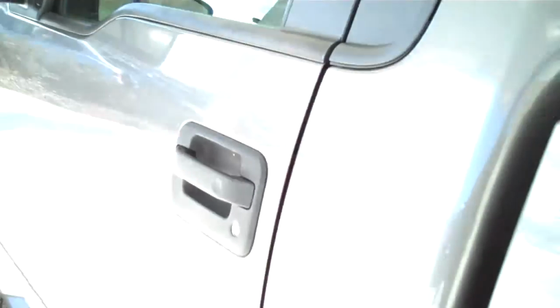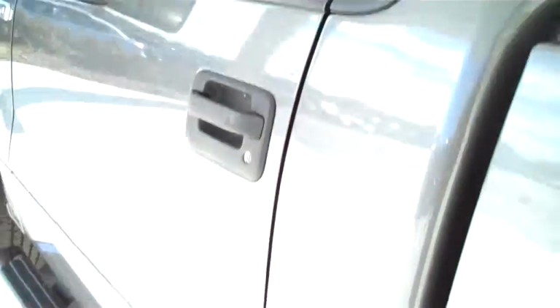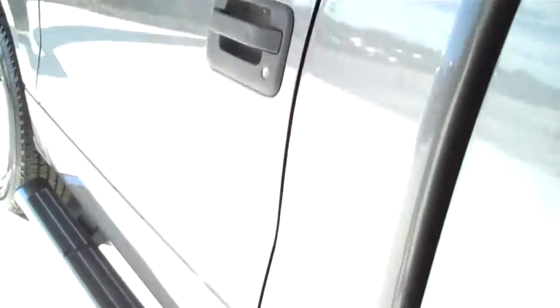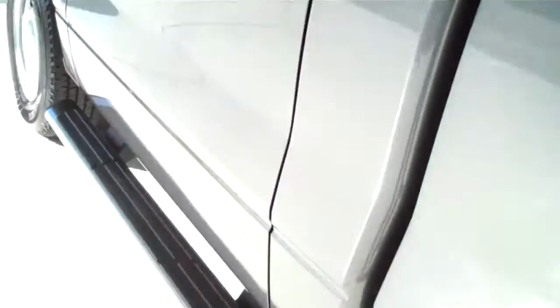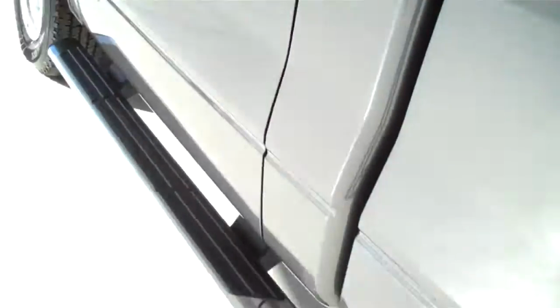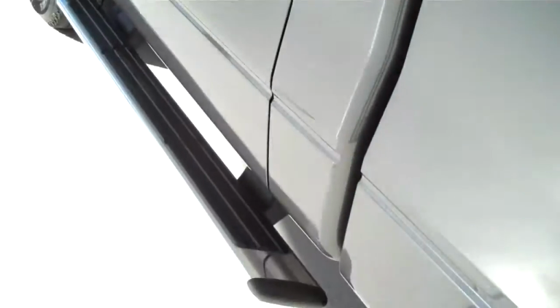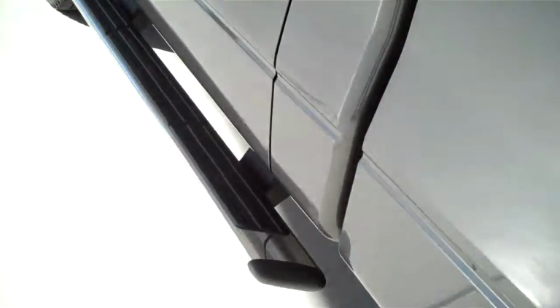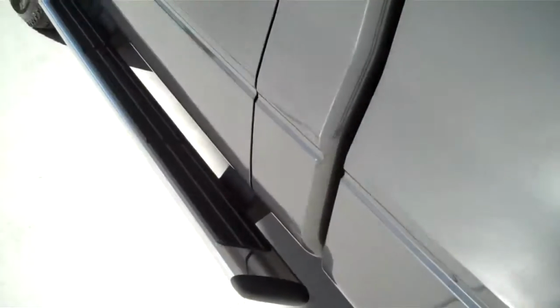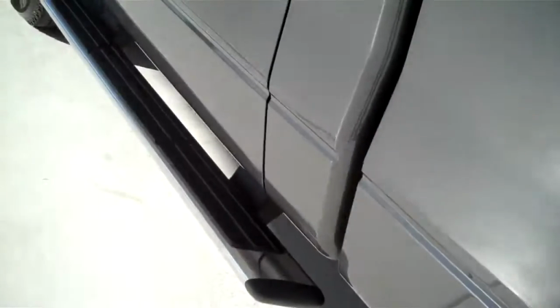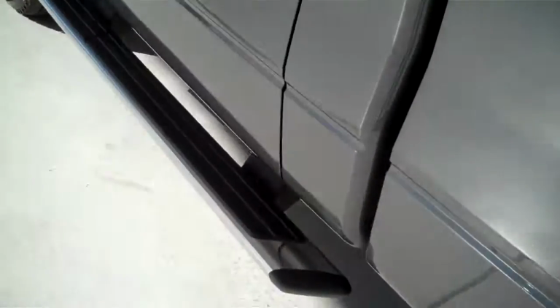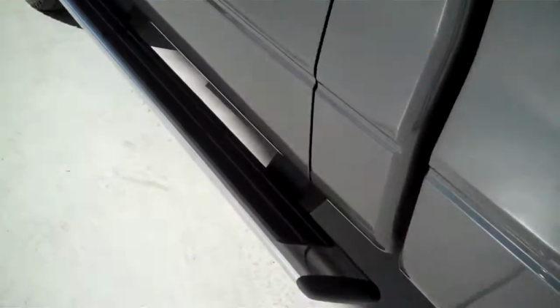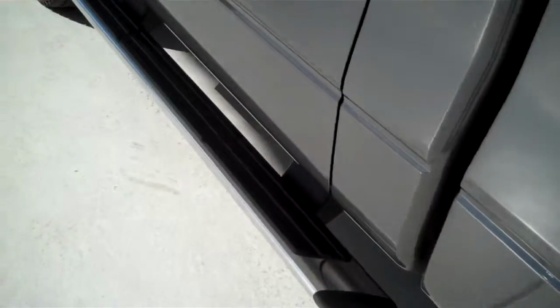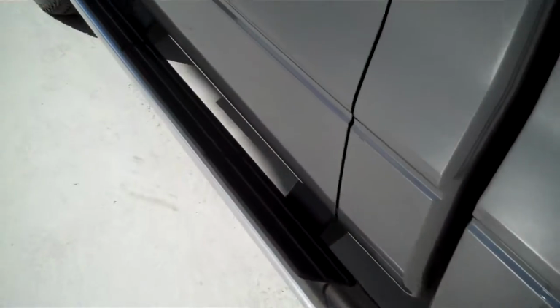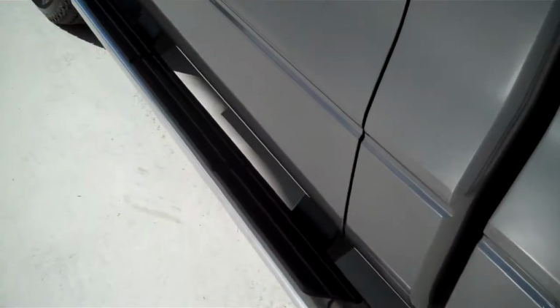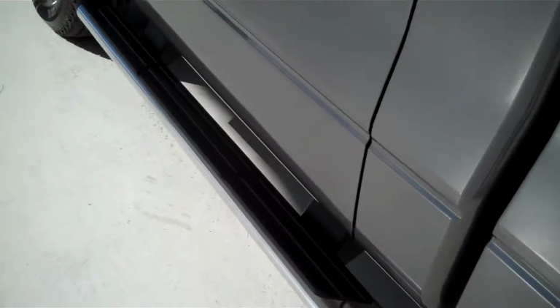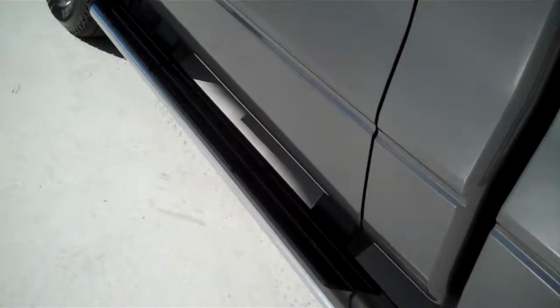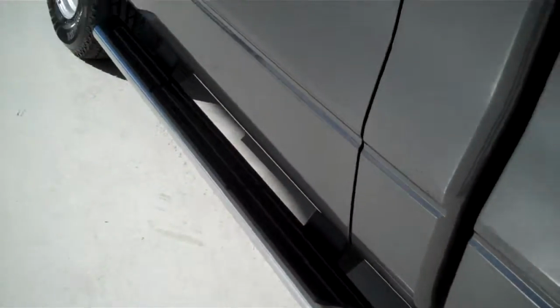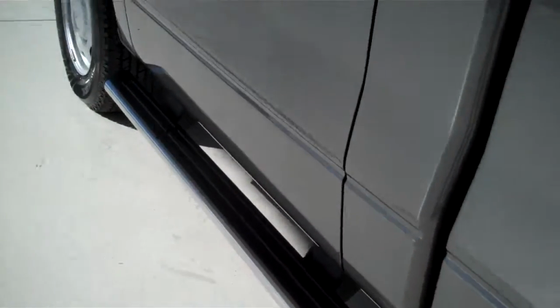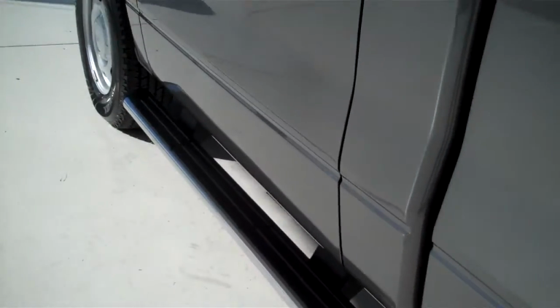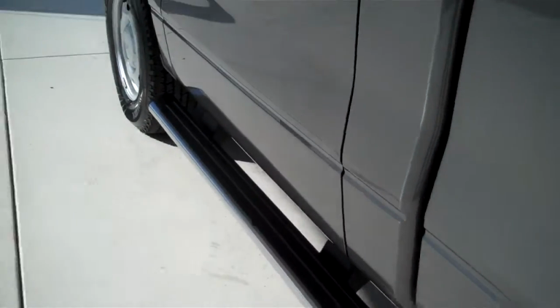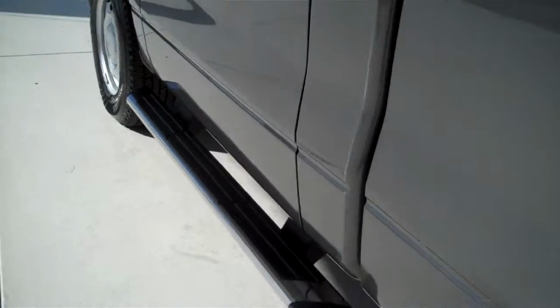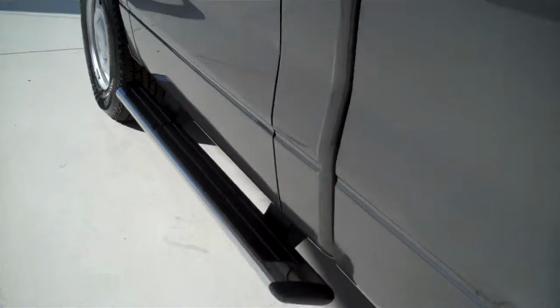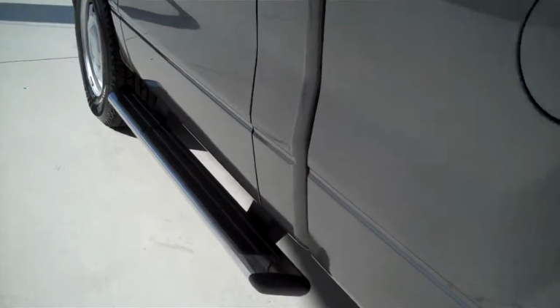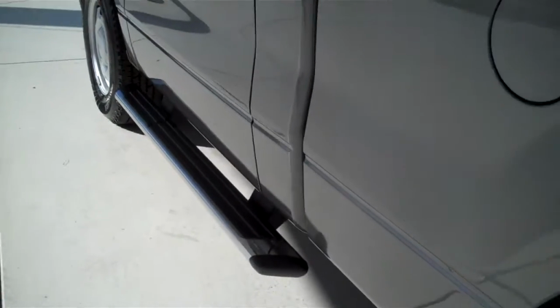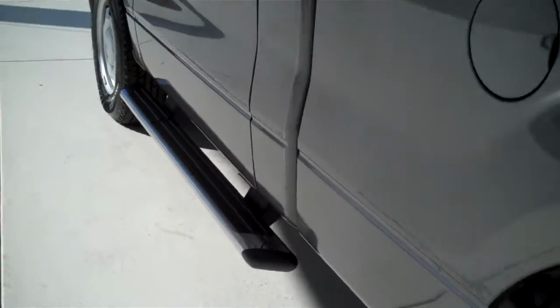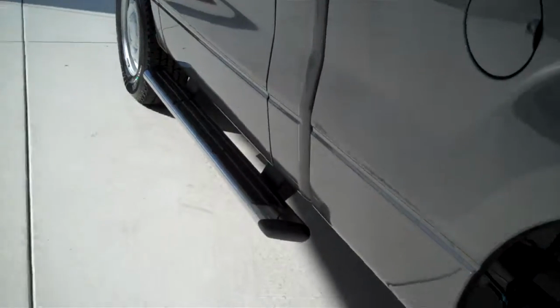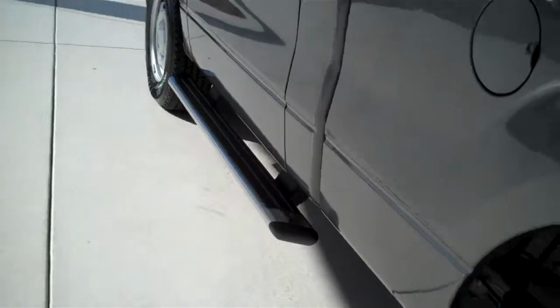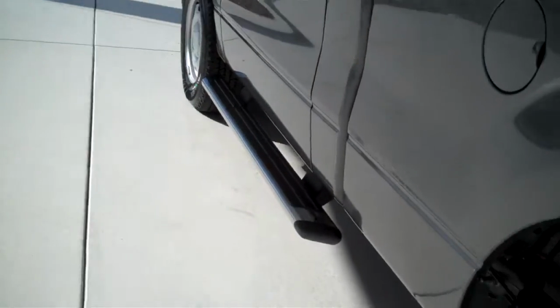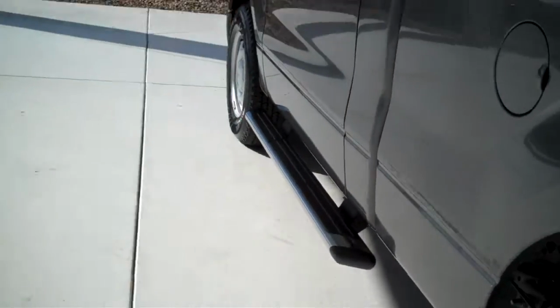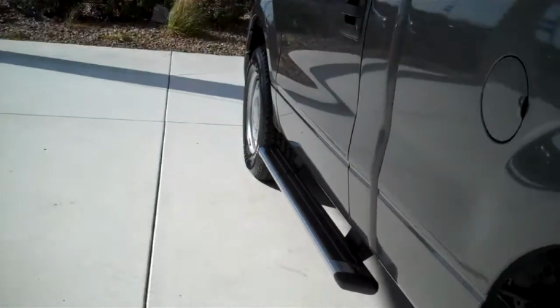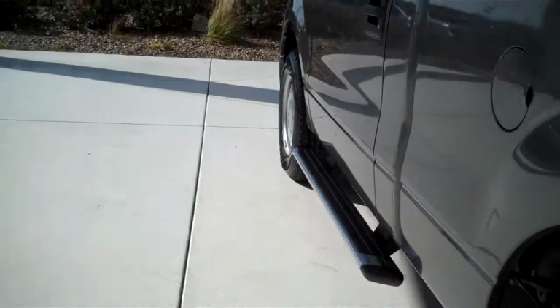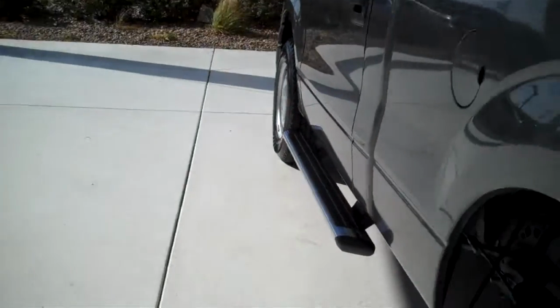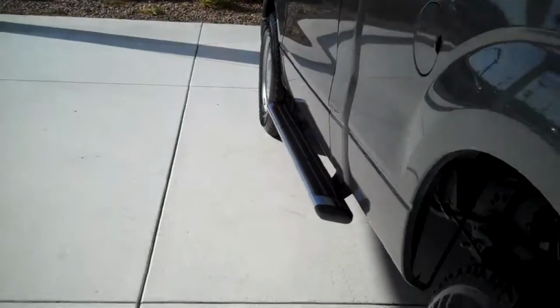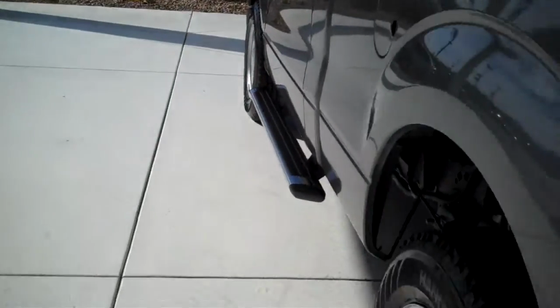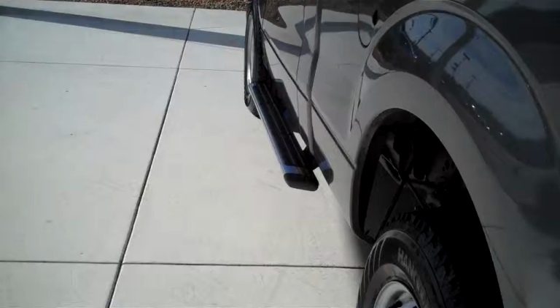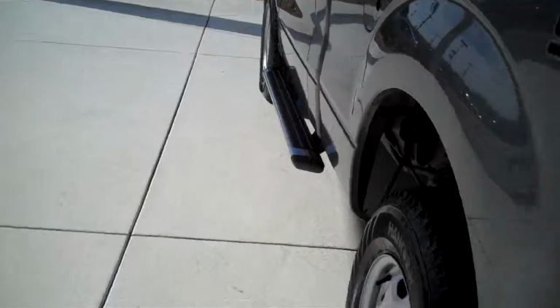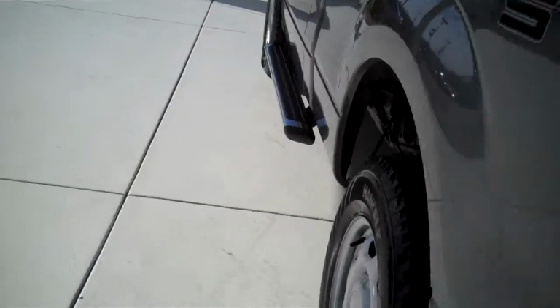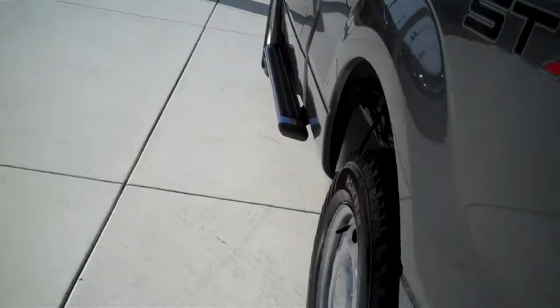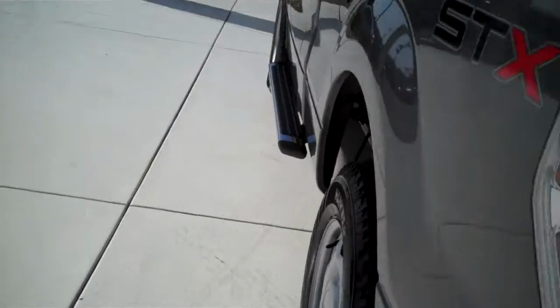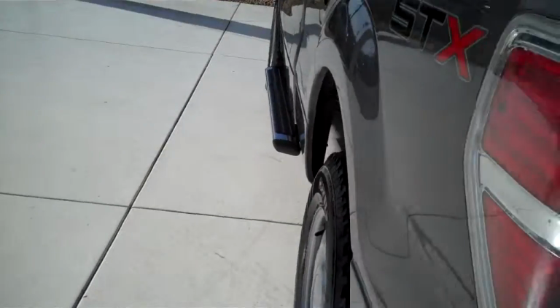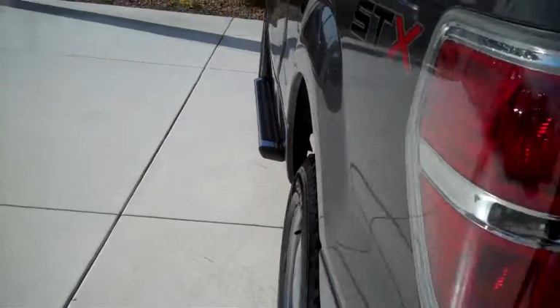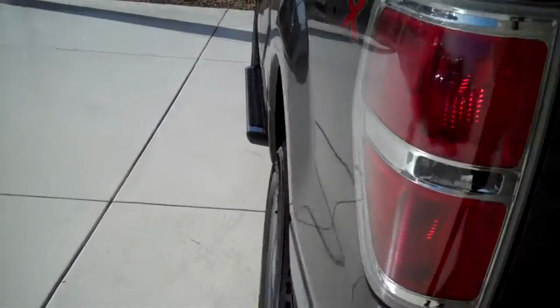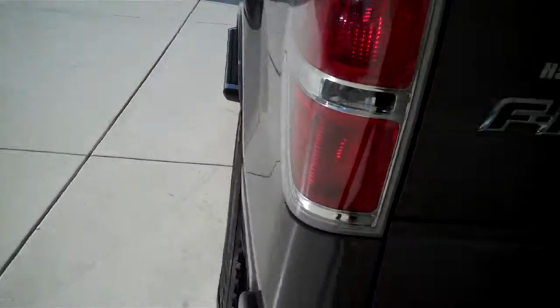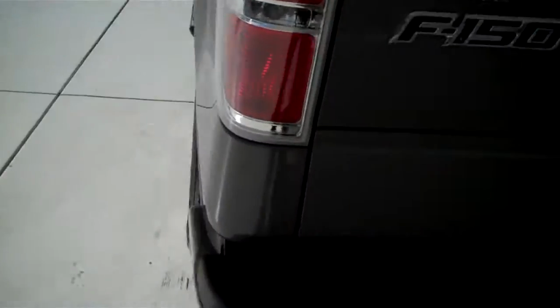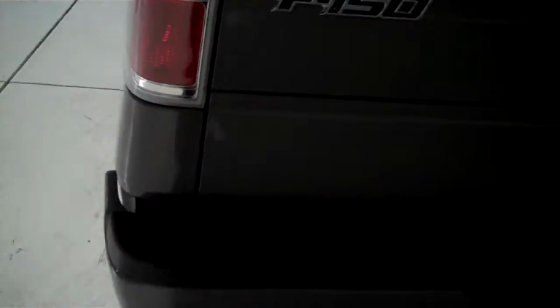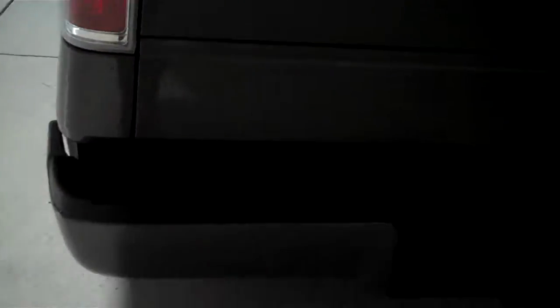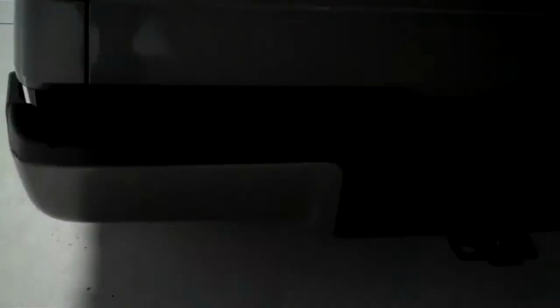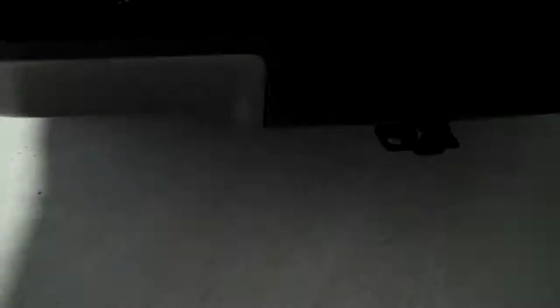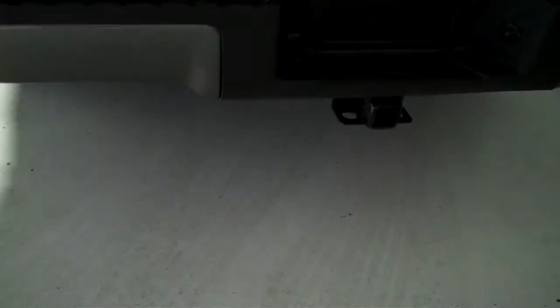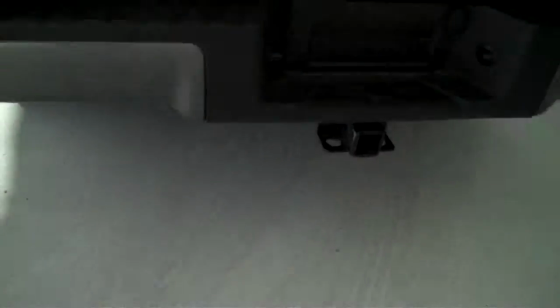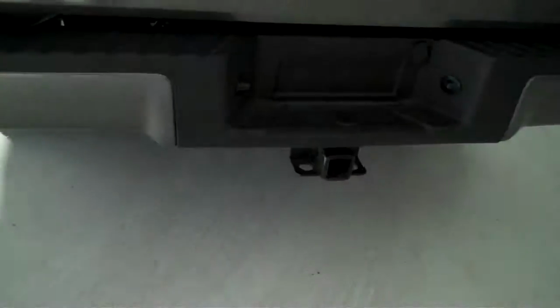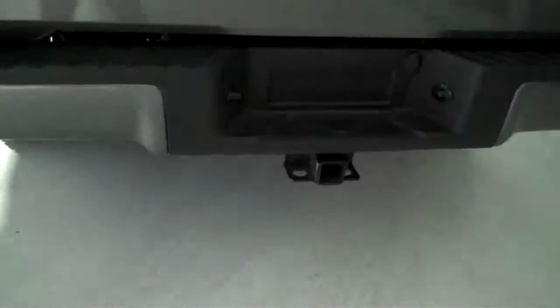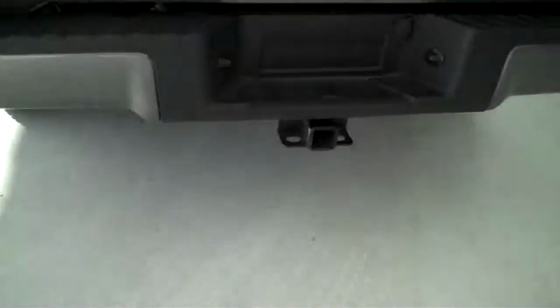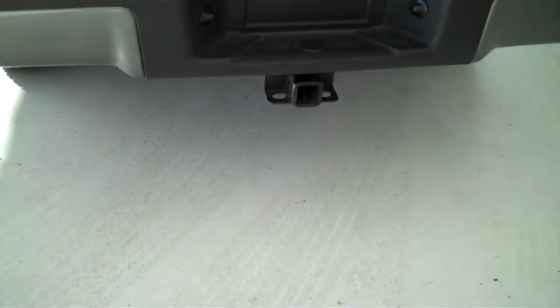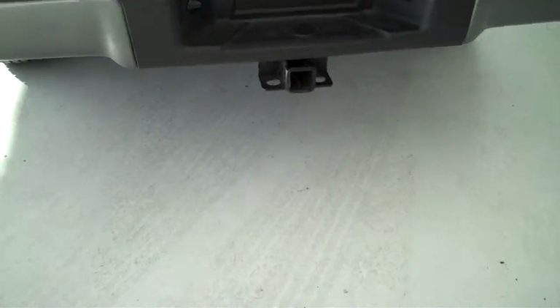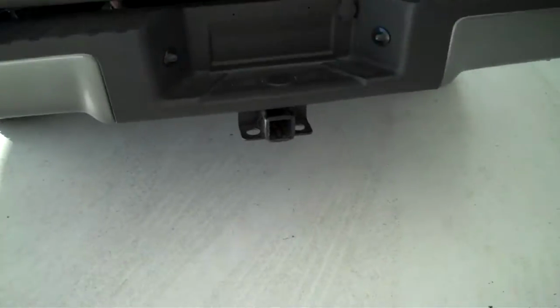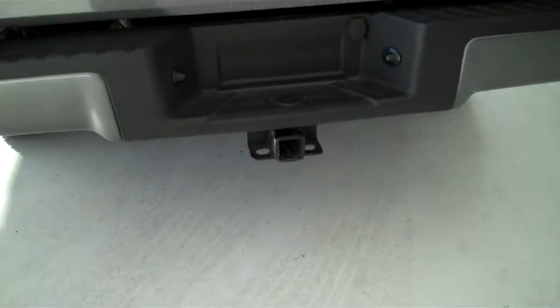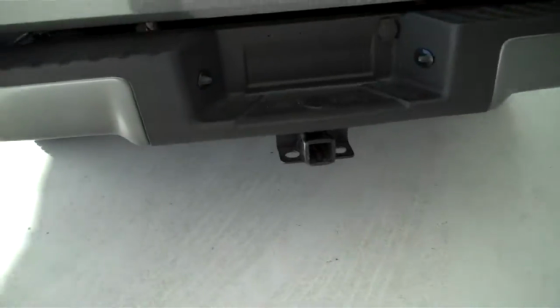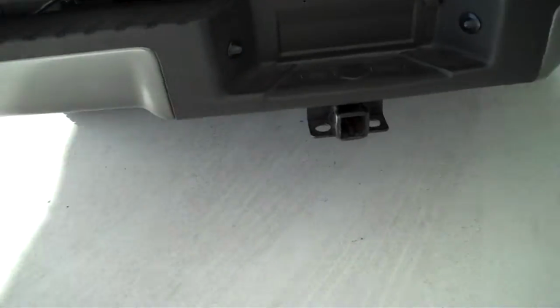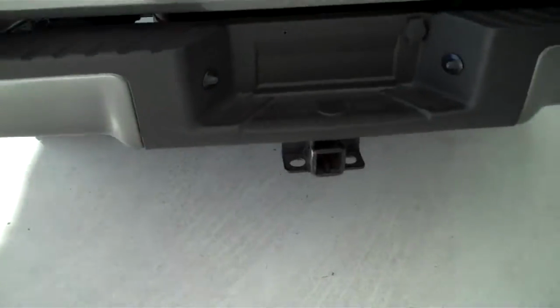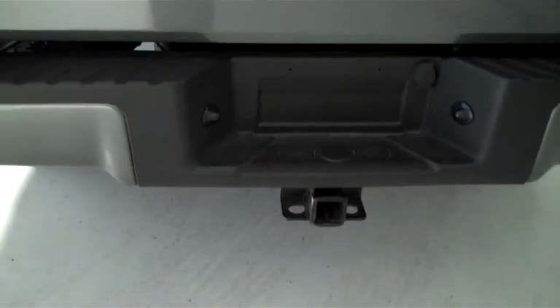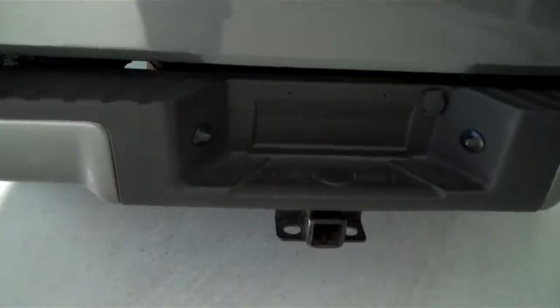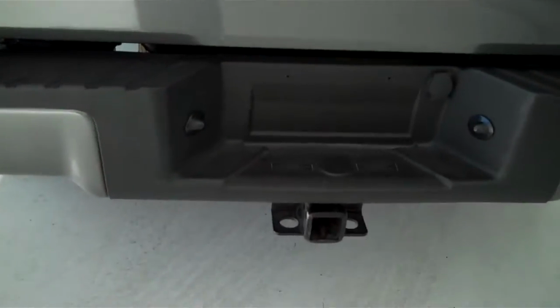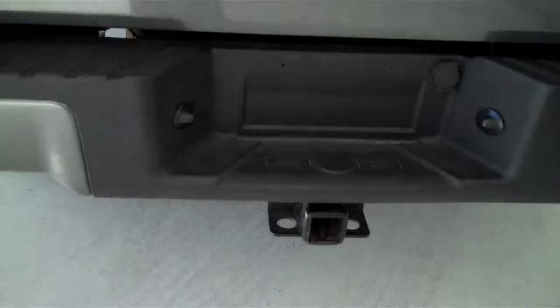It's also got tubular running boards and the trailer towing package.